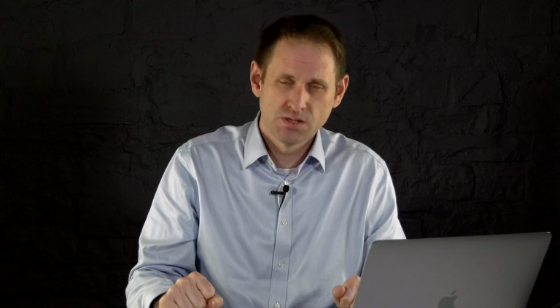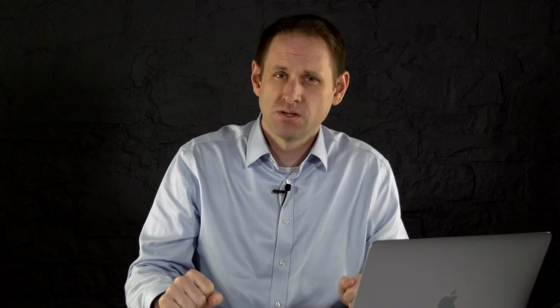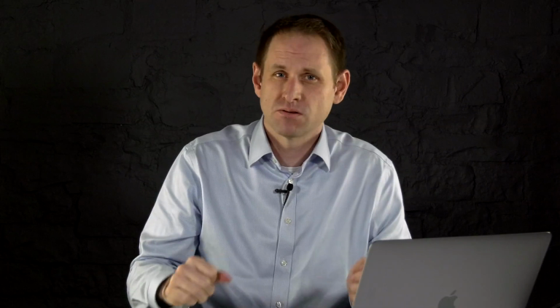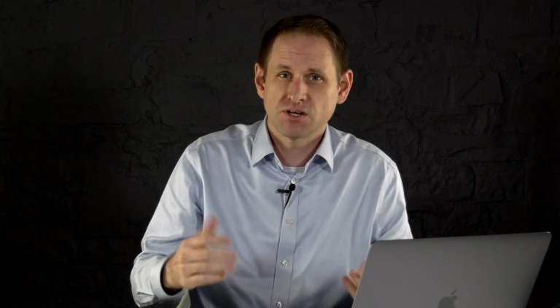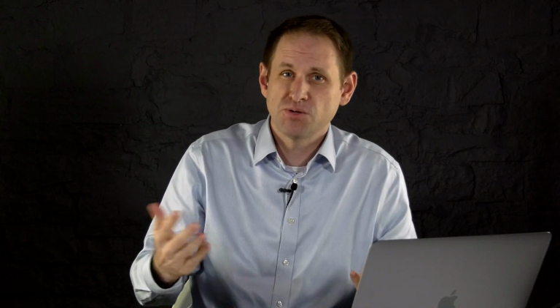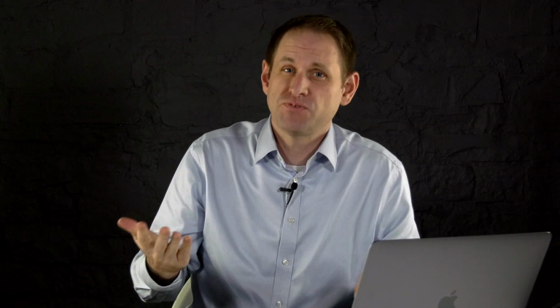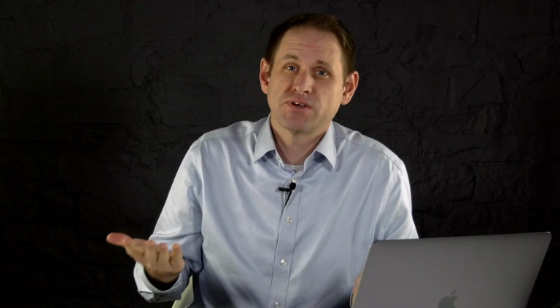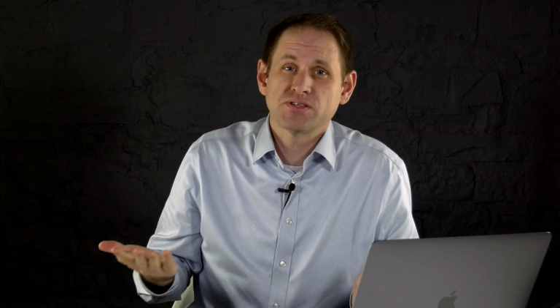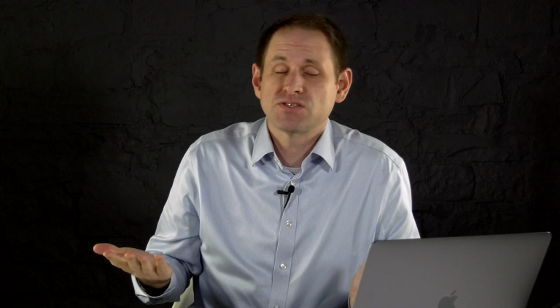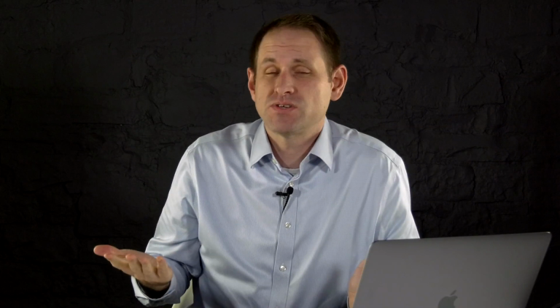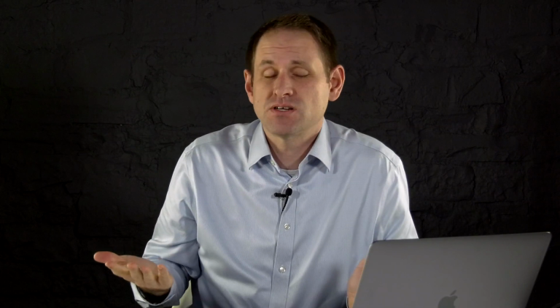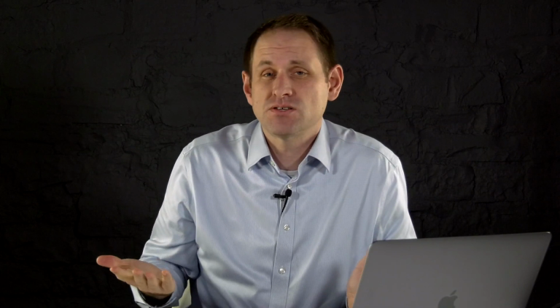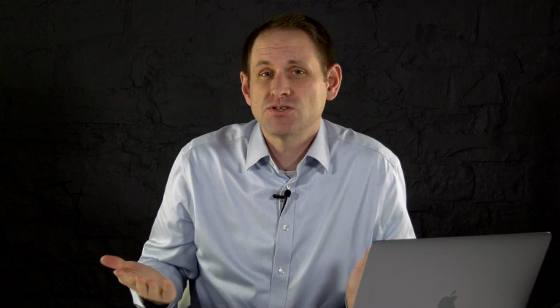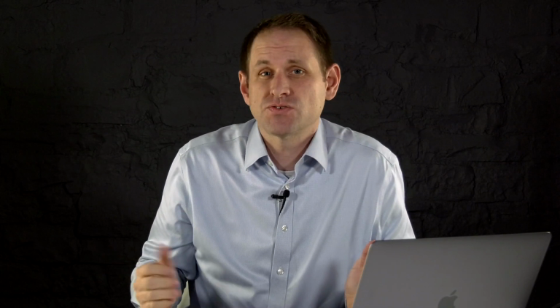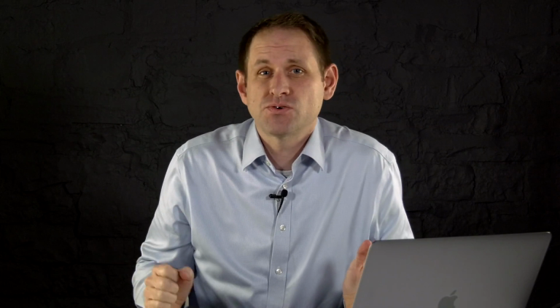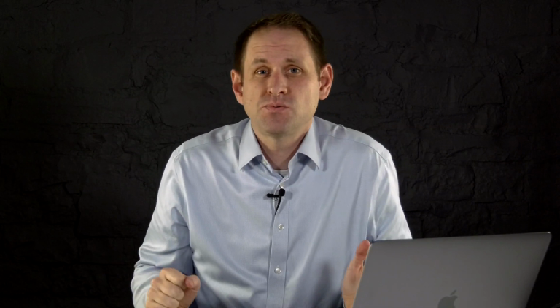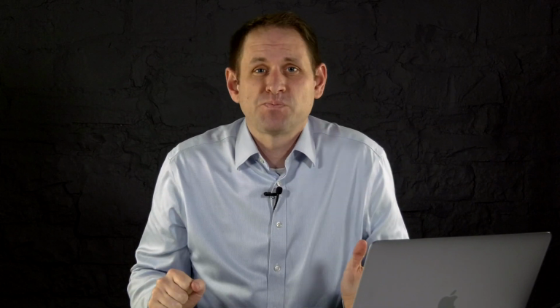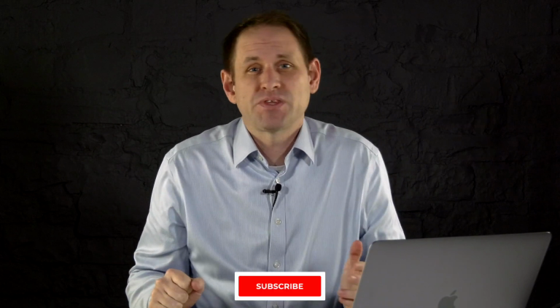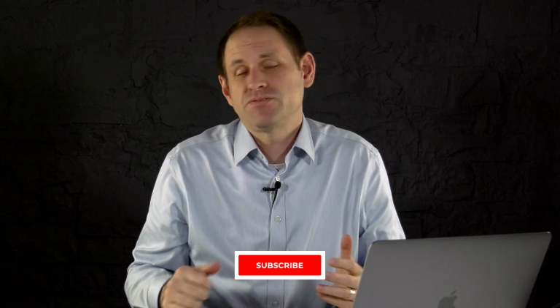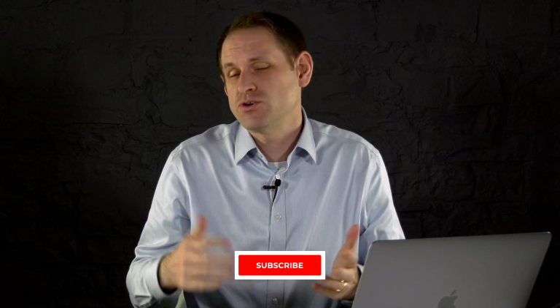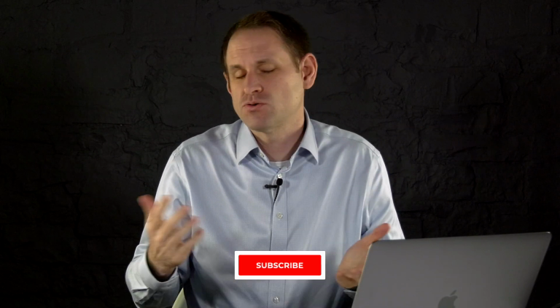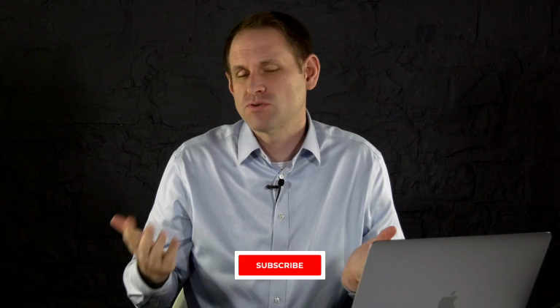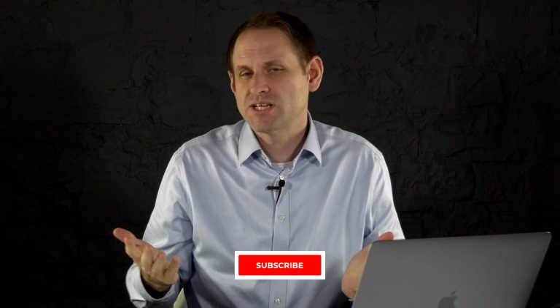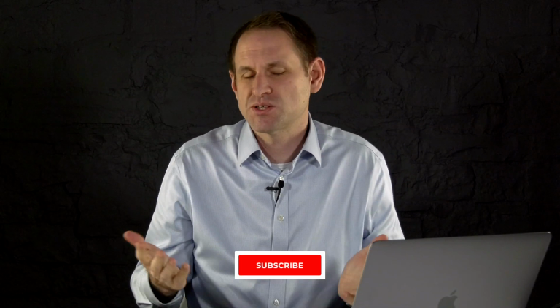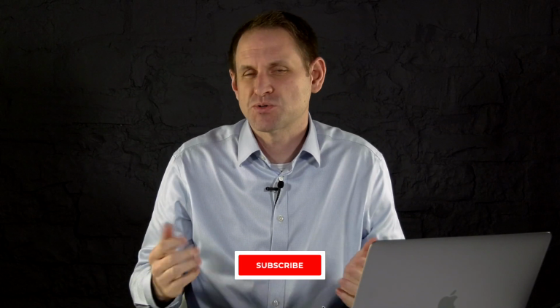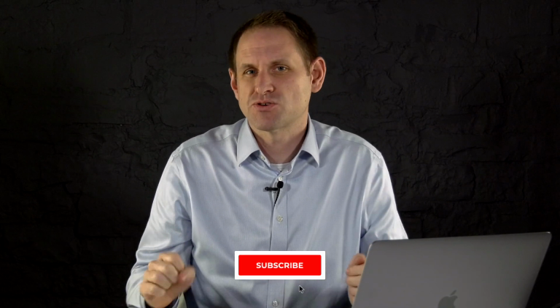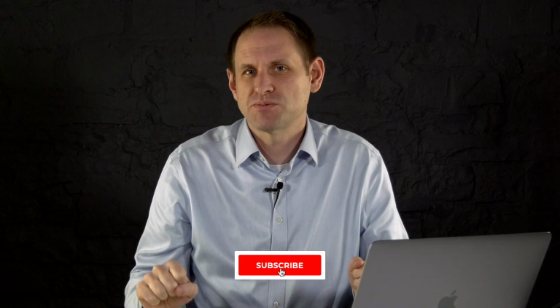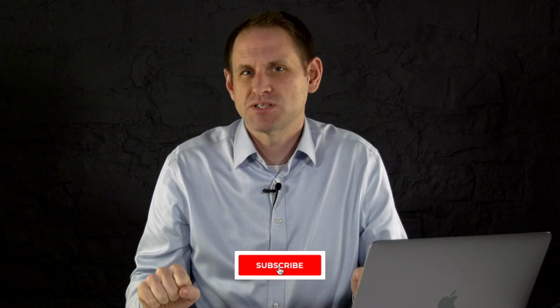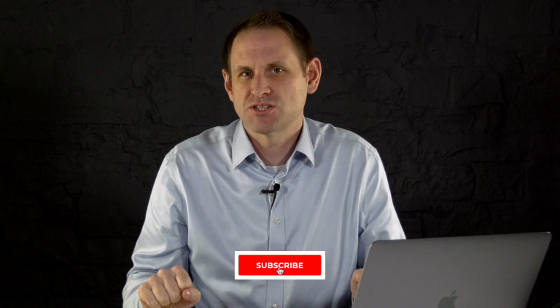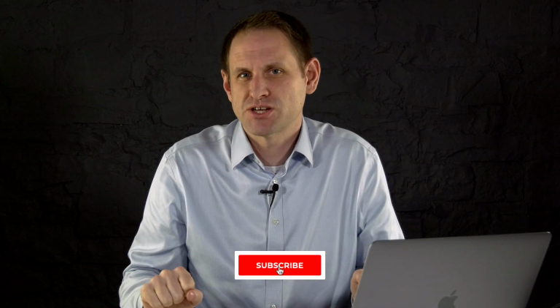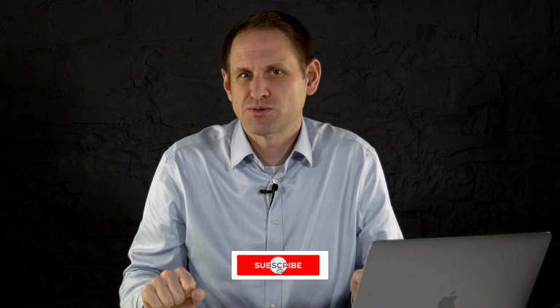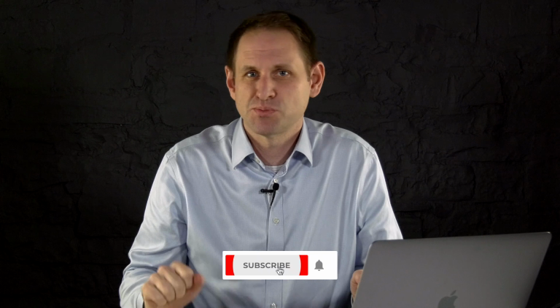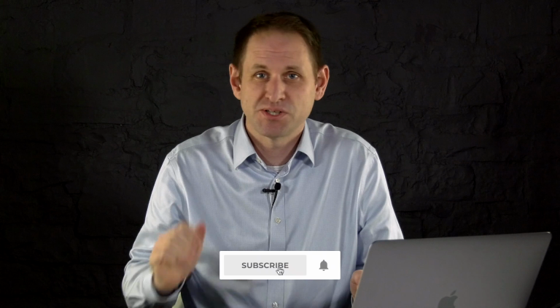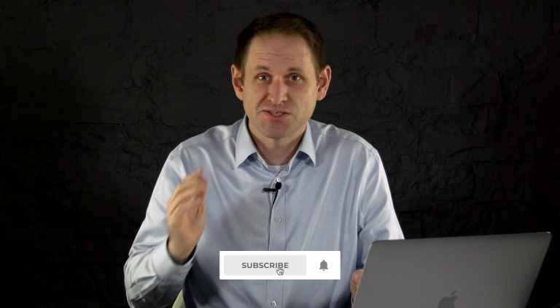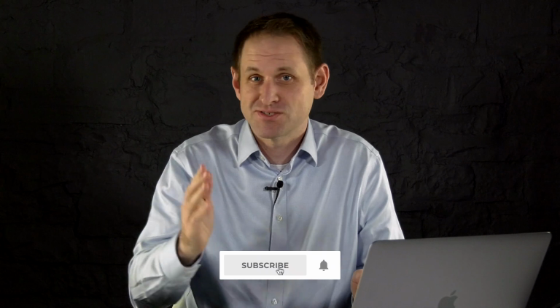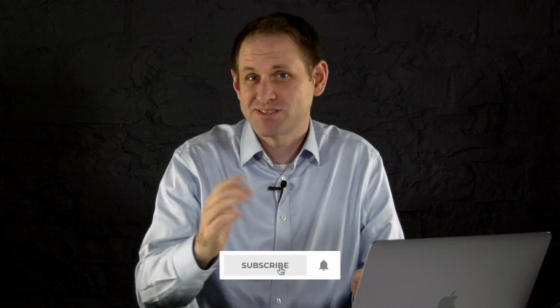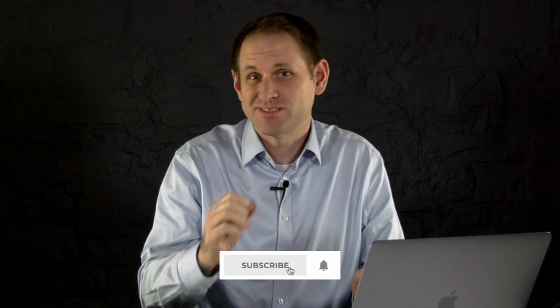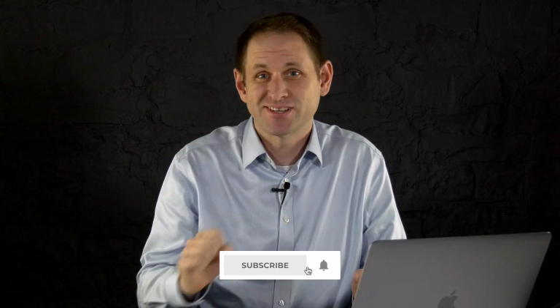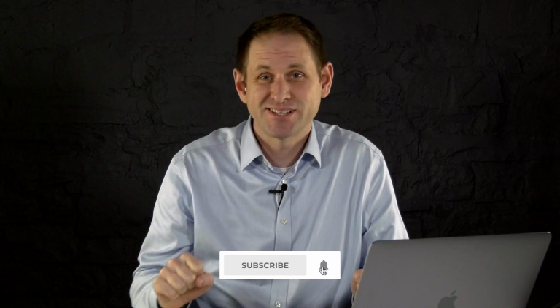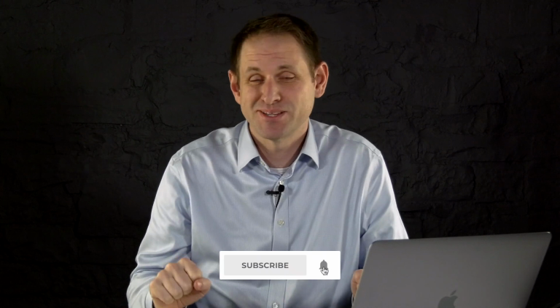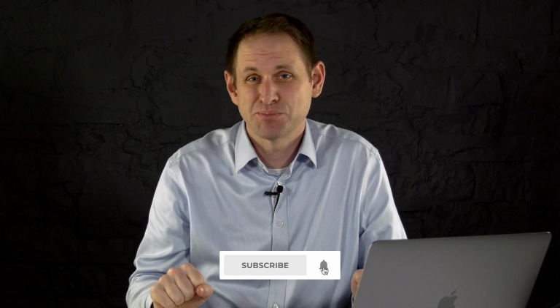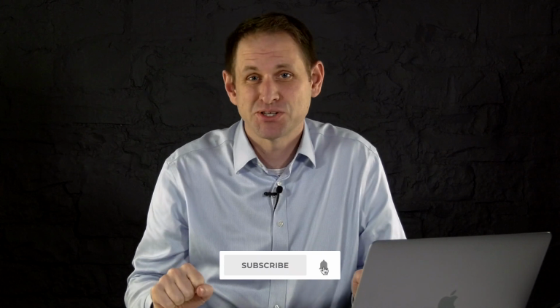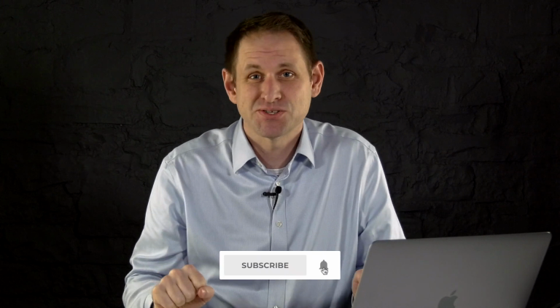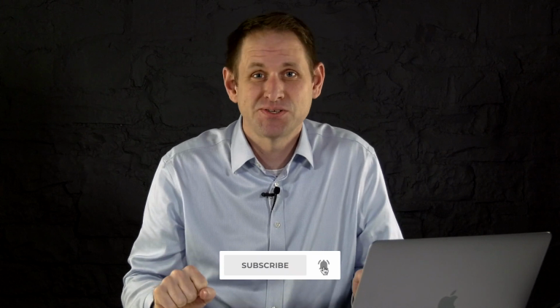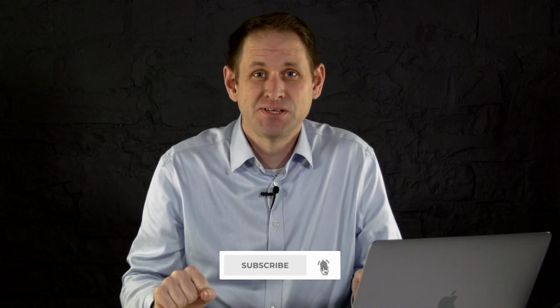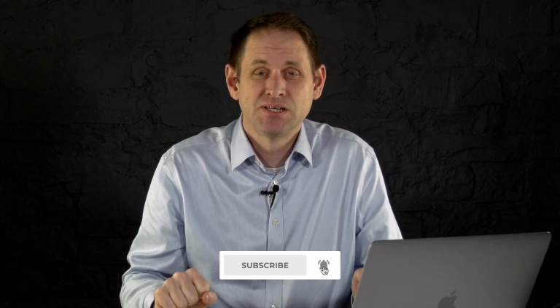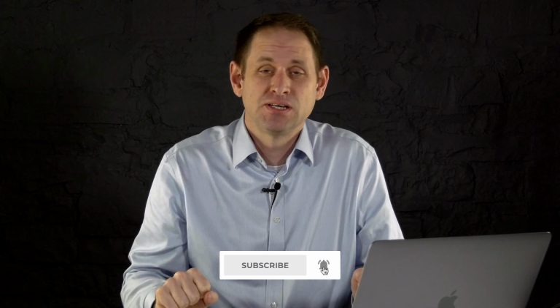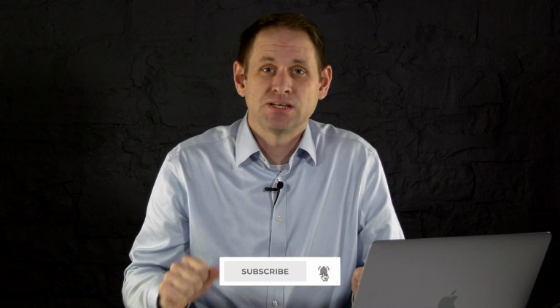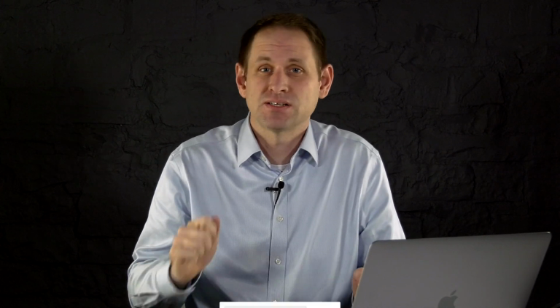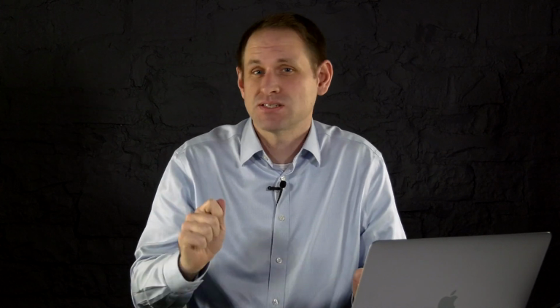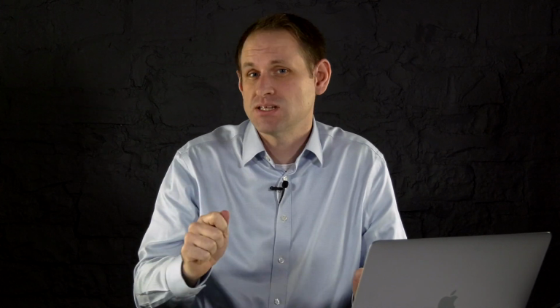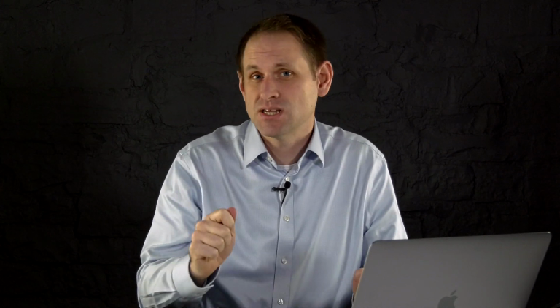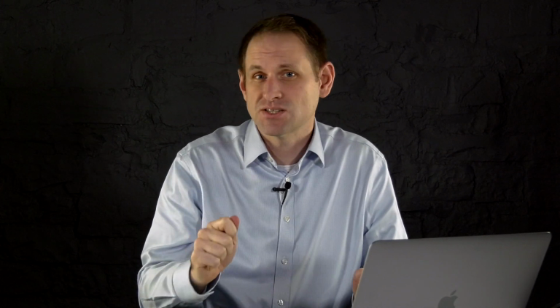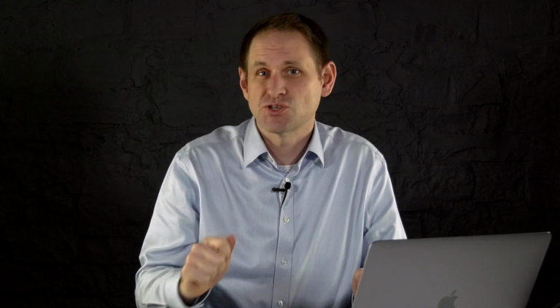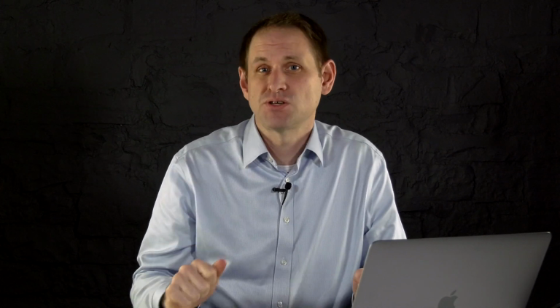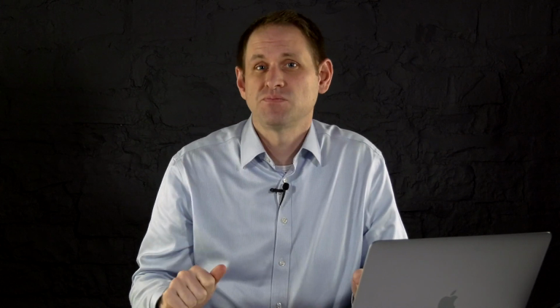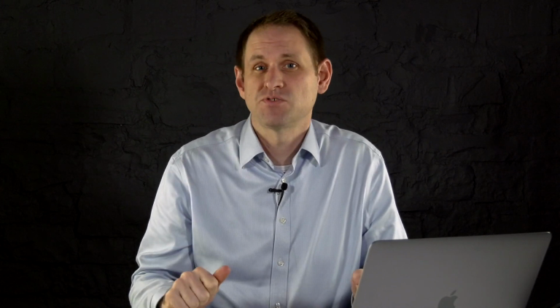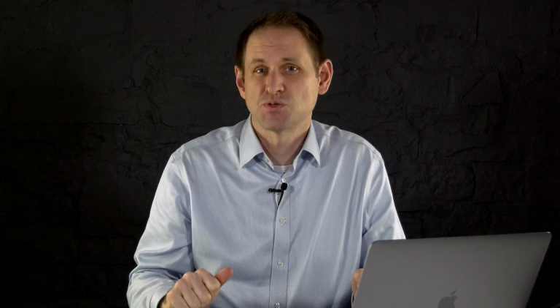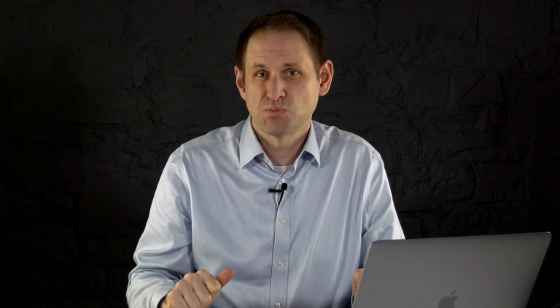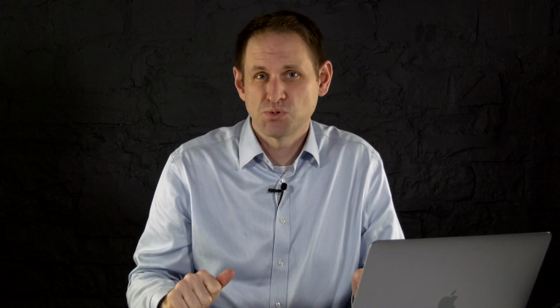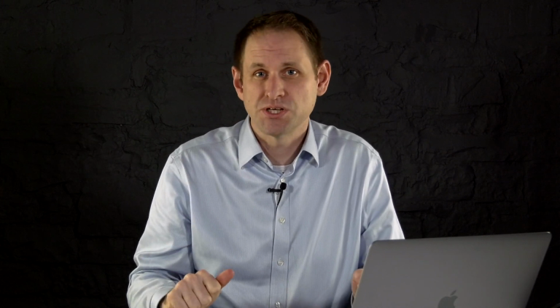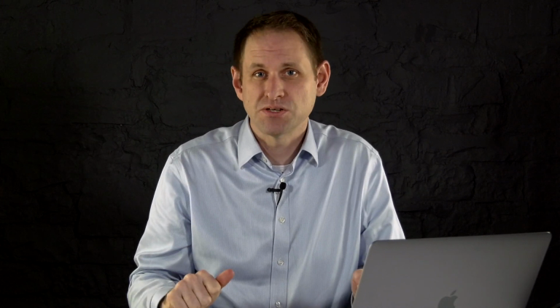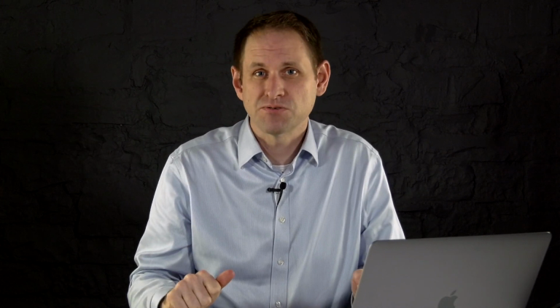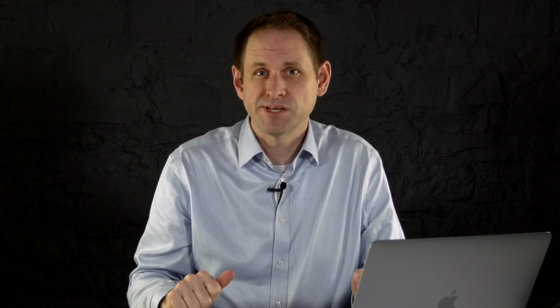Well I hope you found this video useful. If you're not already subscribed to the channel please consider clicking the button, and I'll see you next time for some more Geekery.